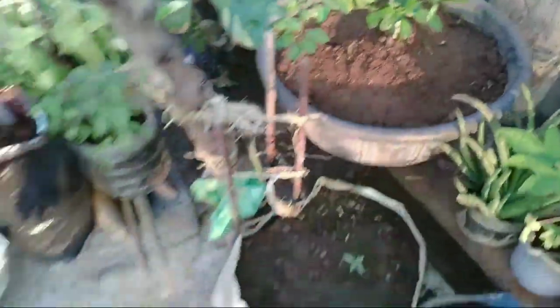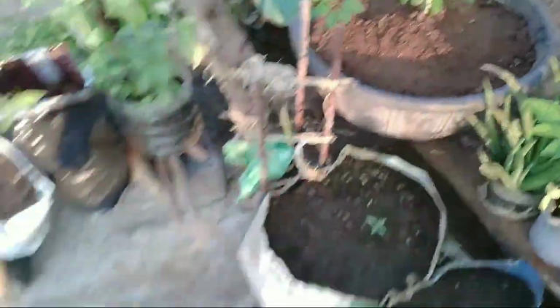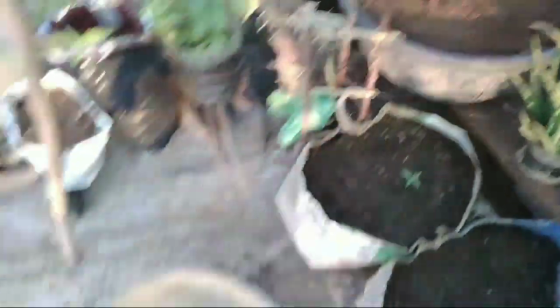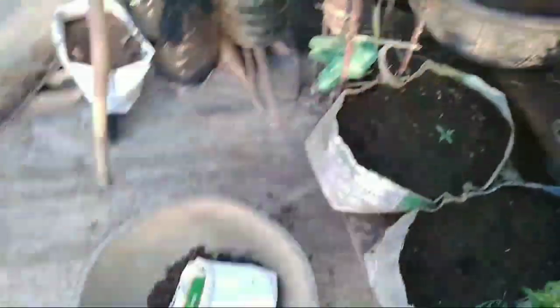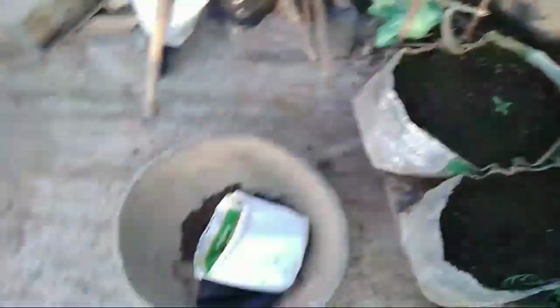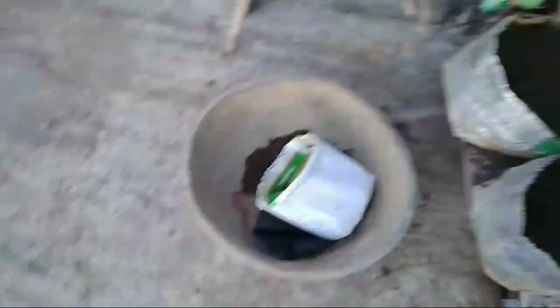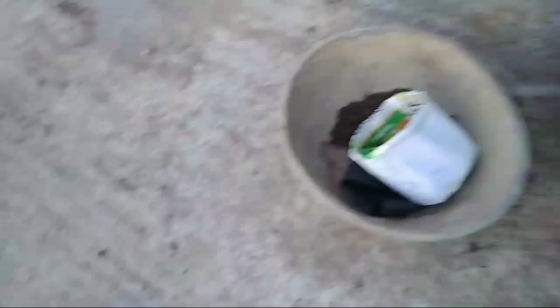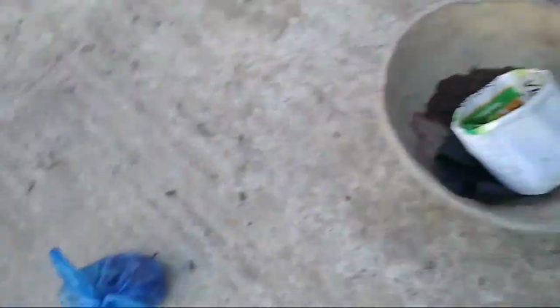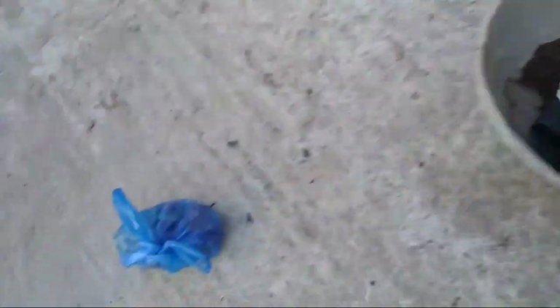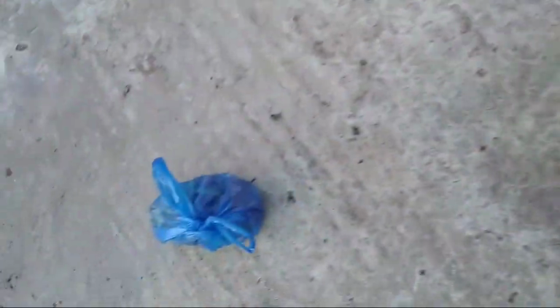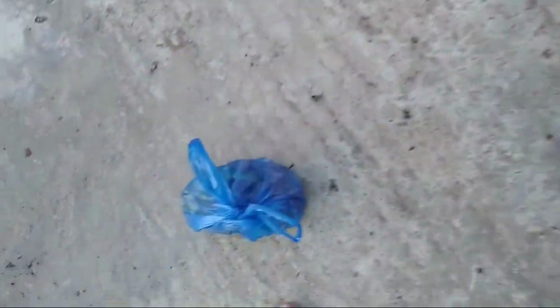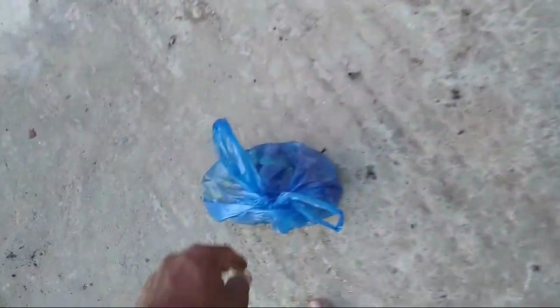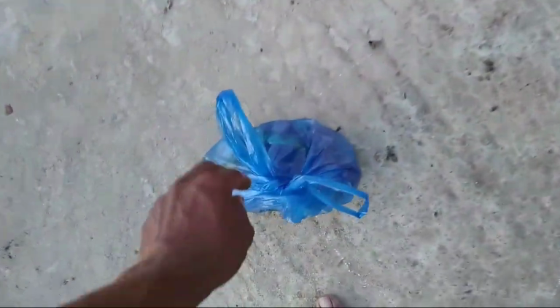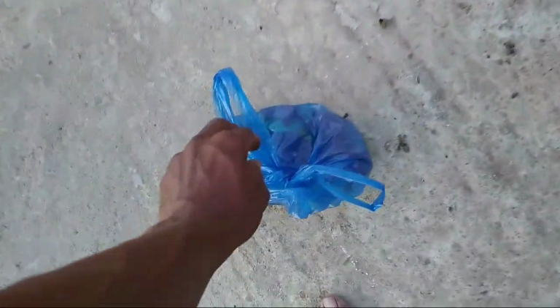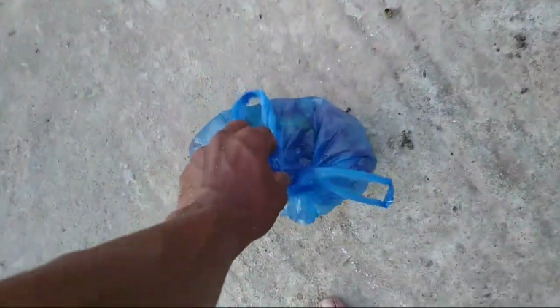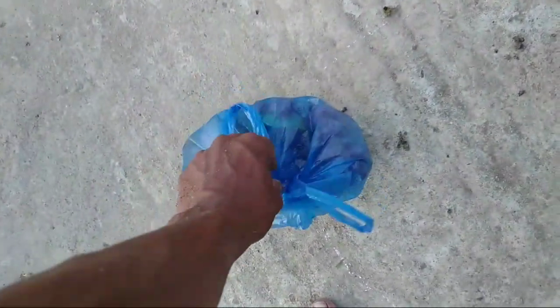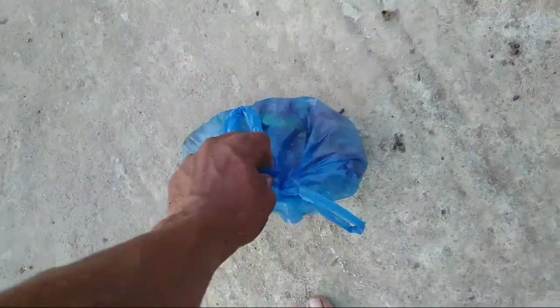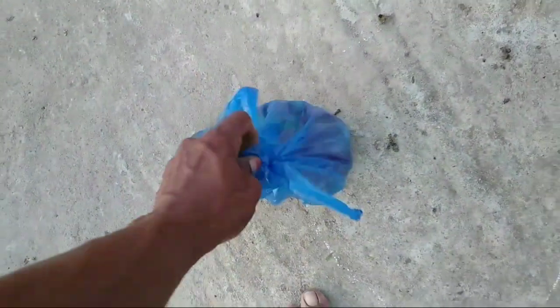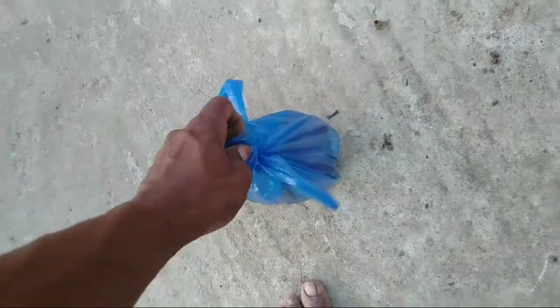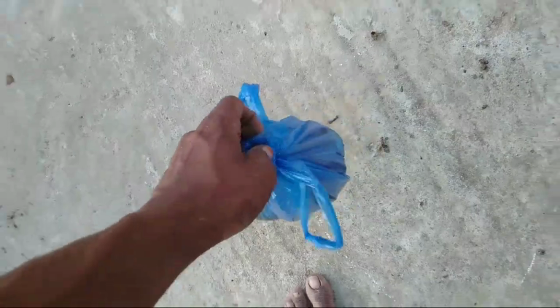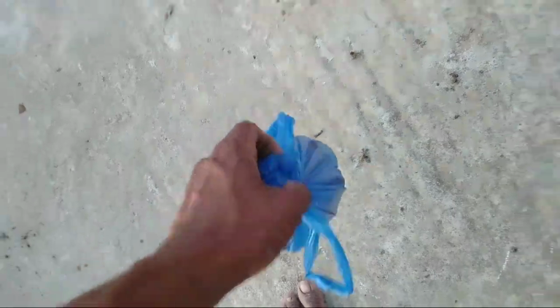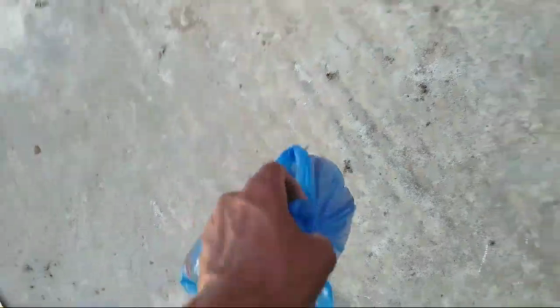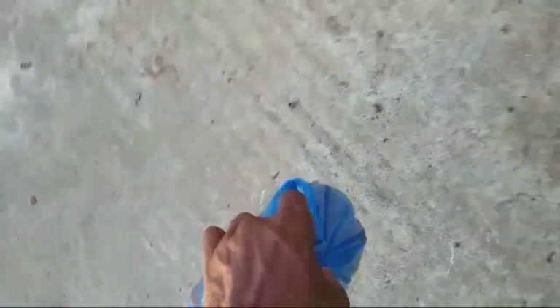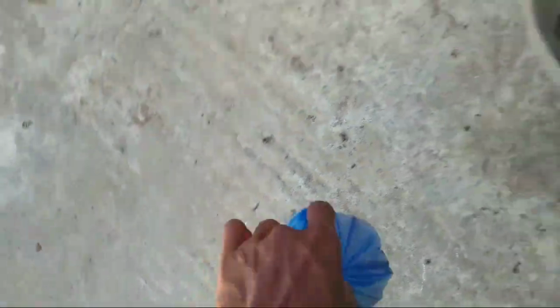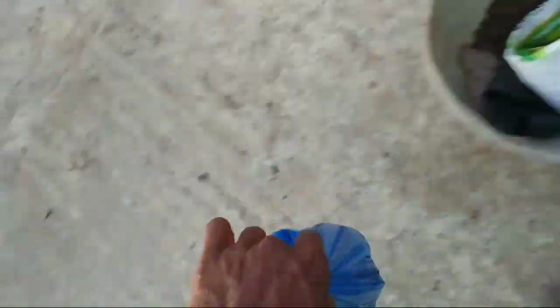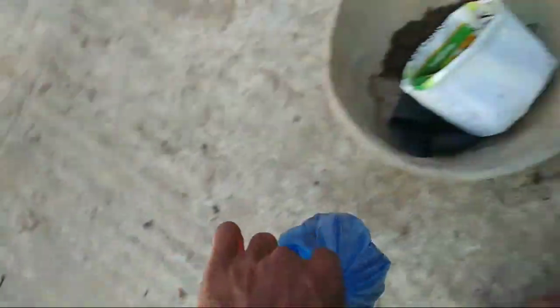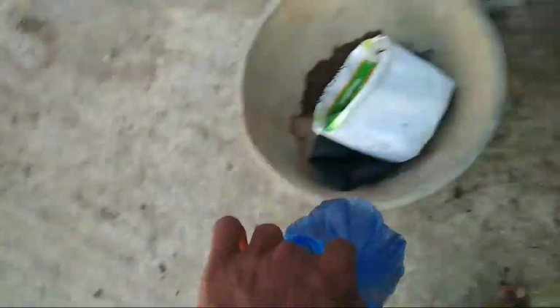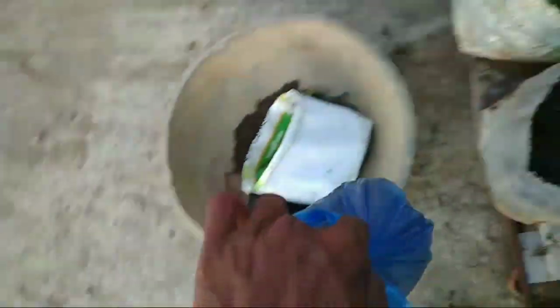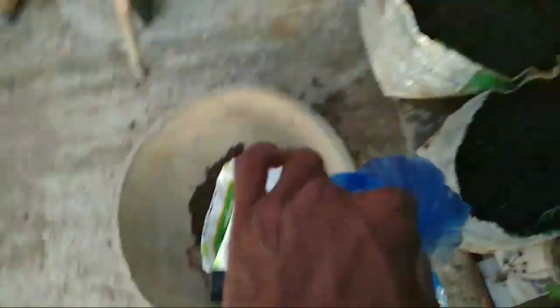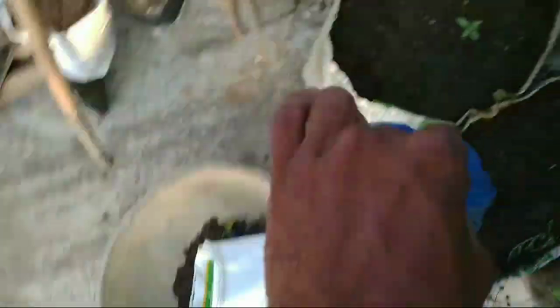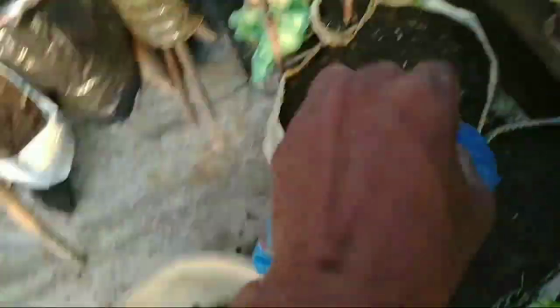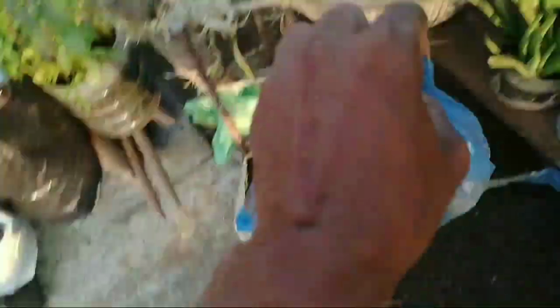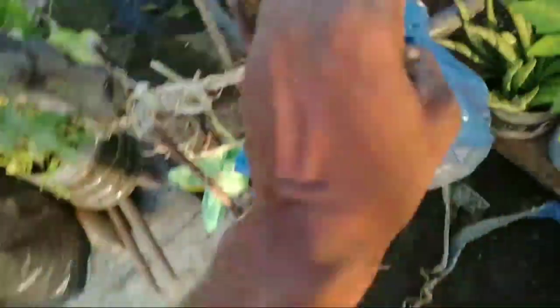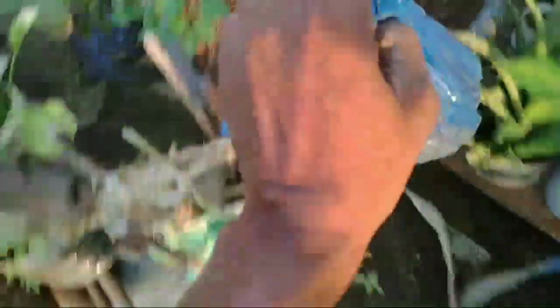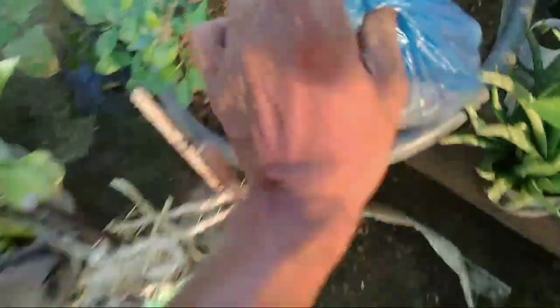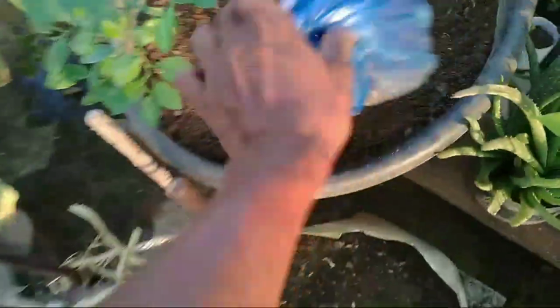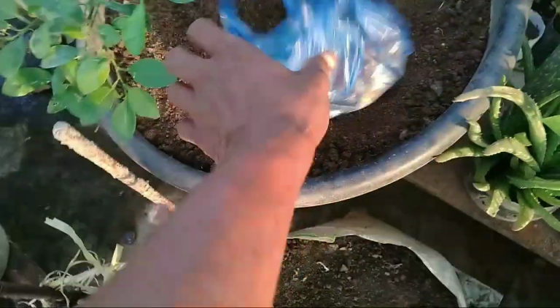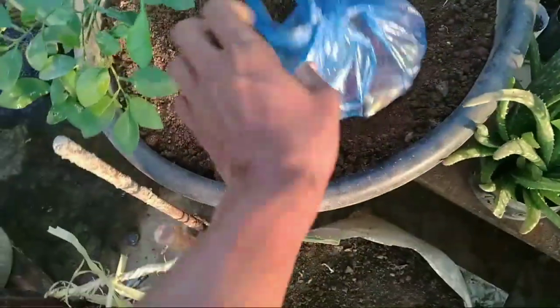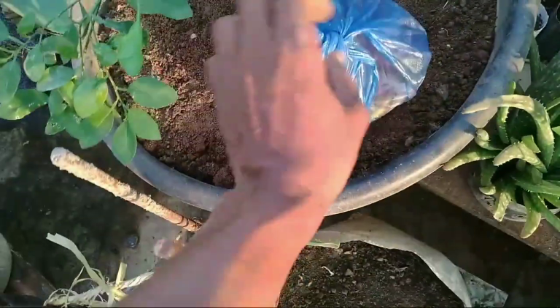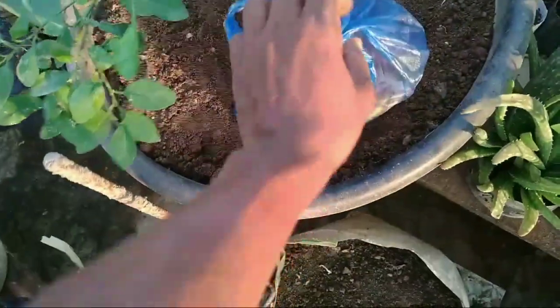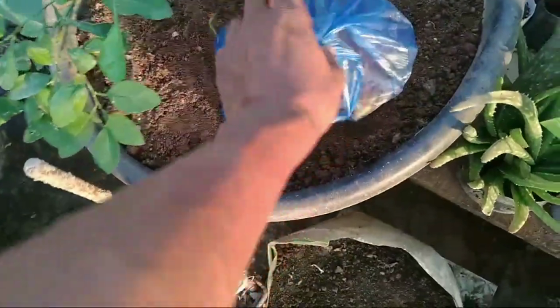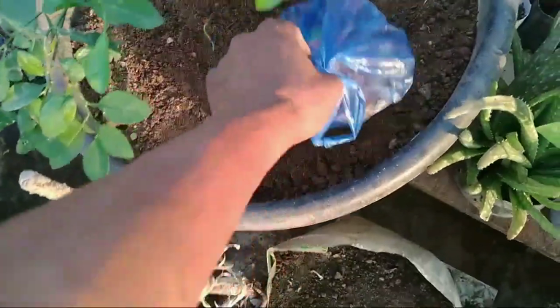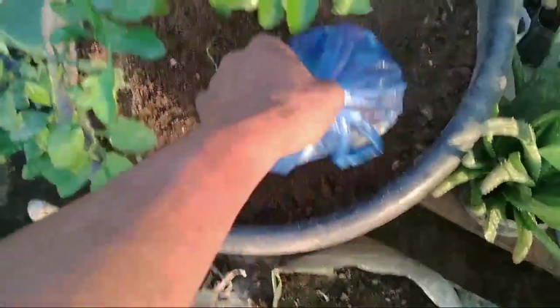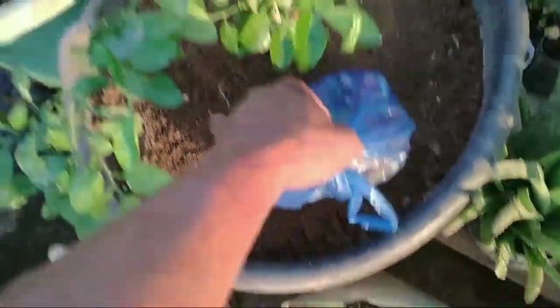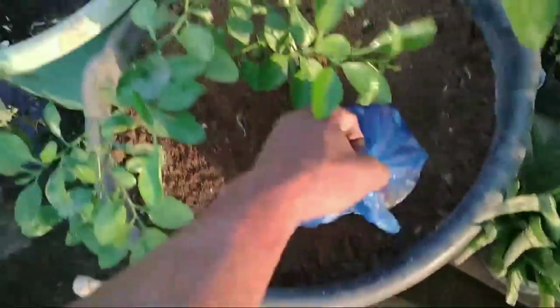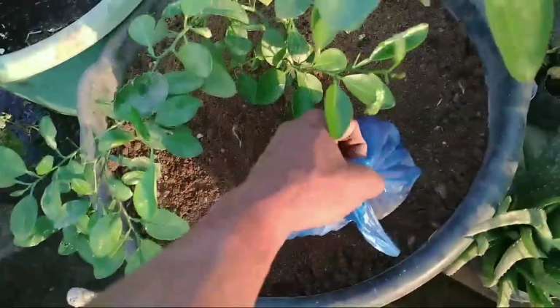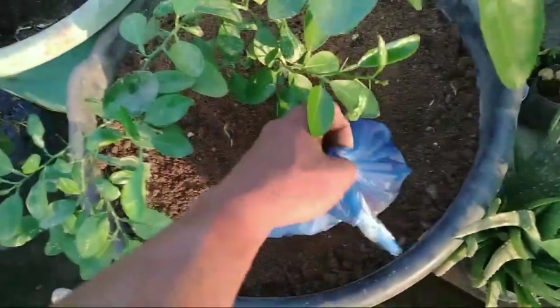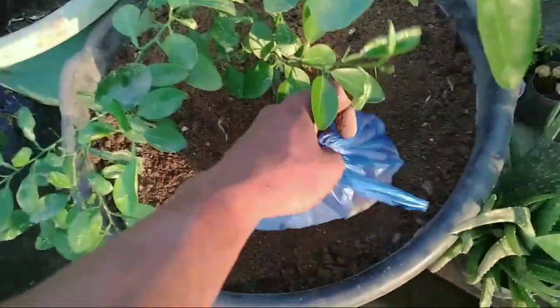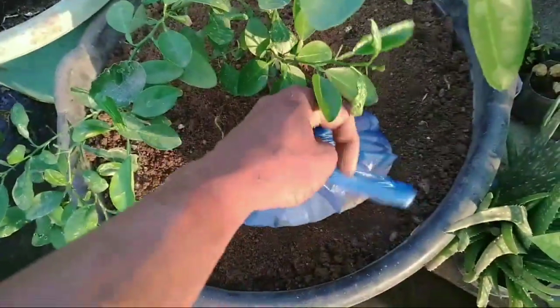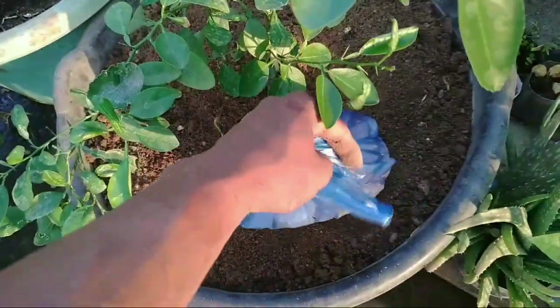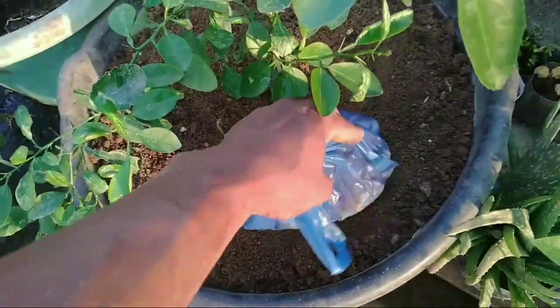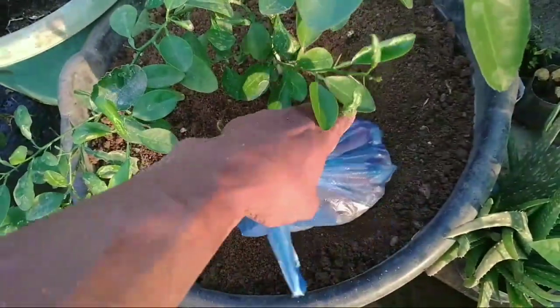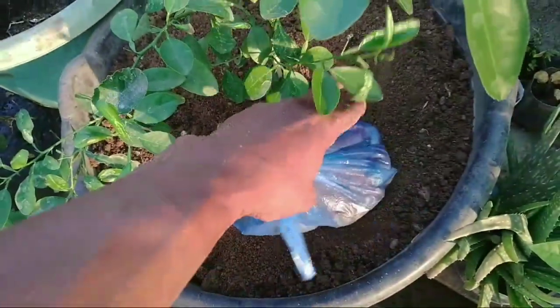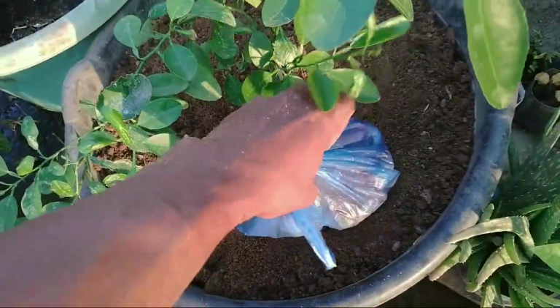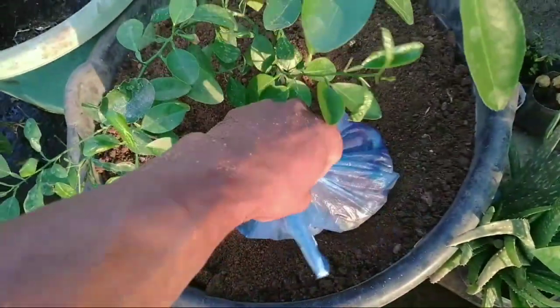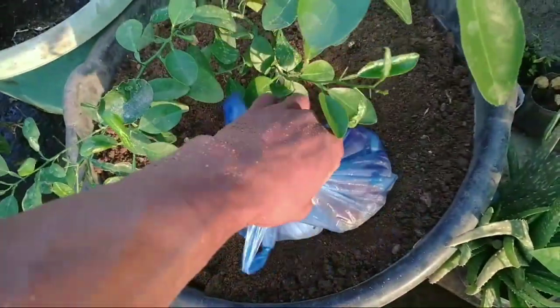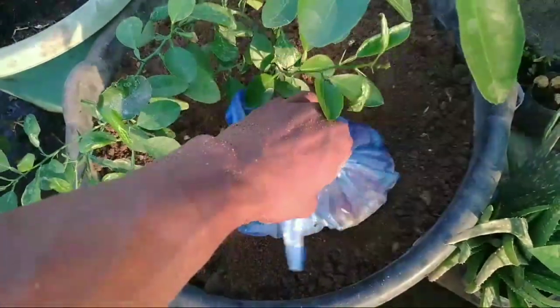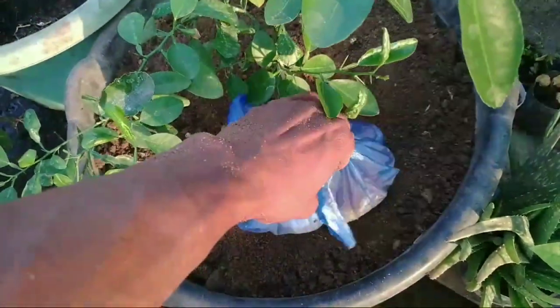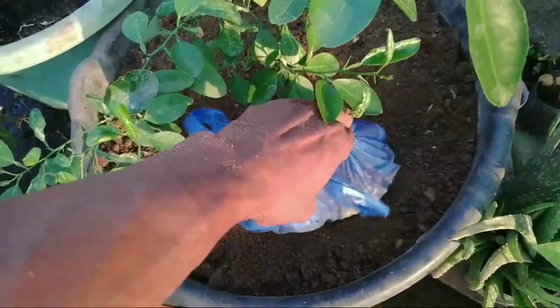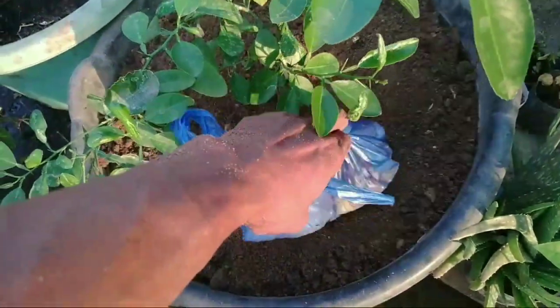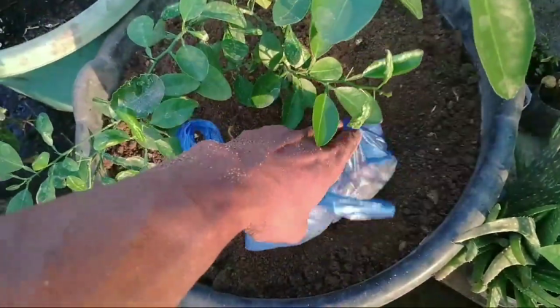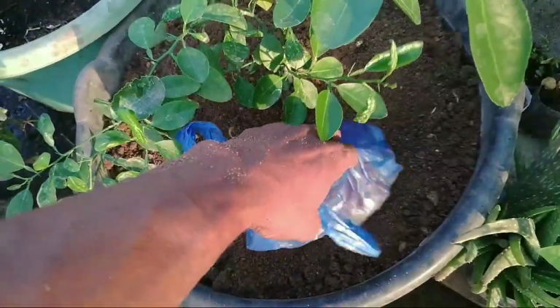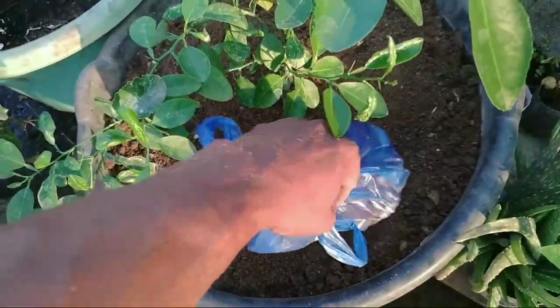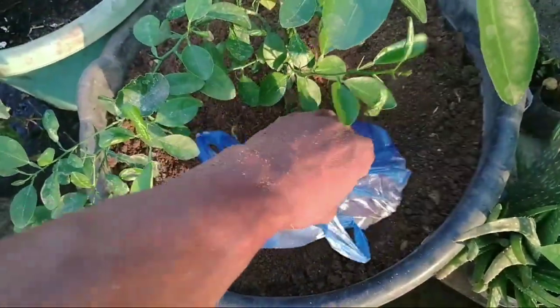I am going to put the water in the kitchen.